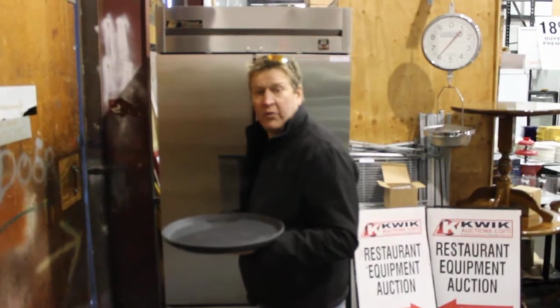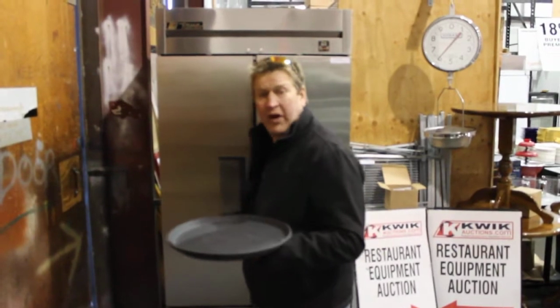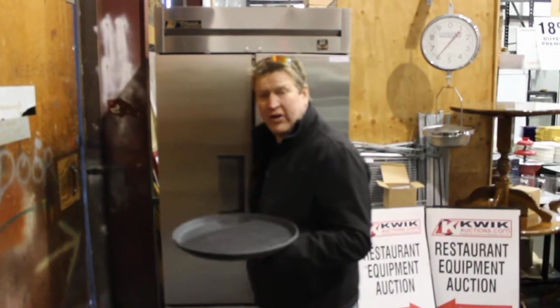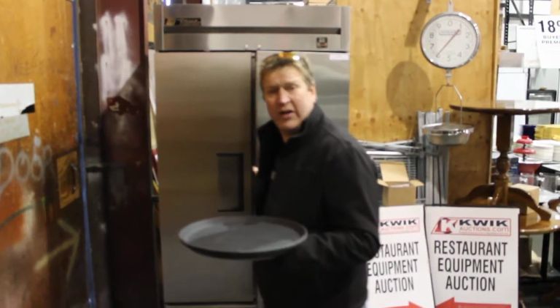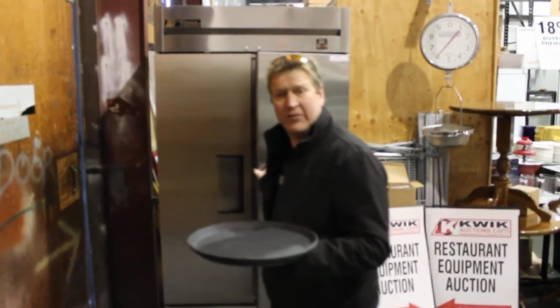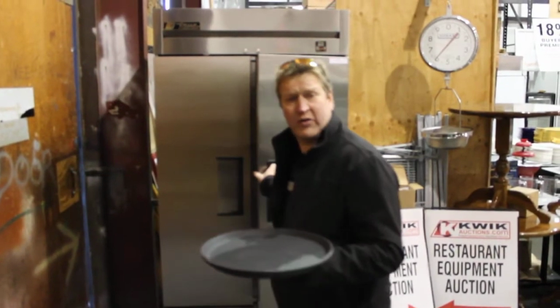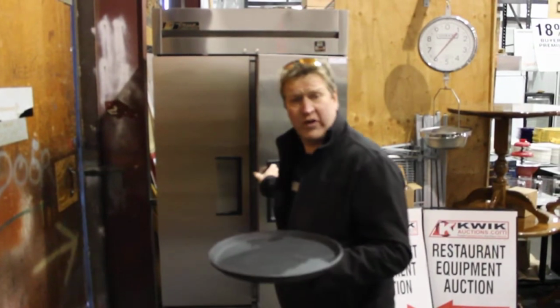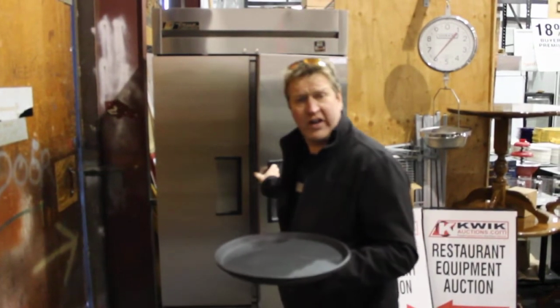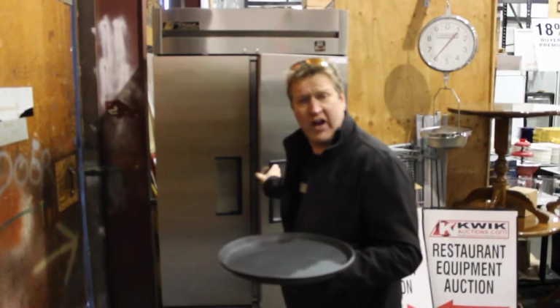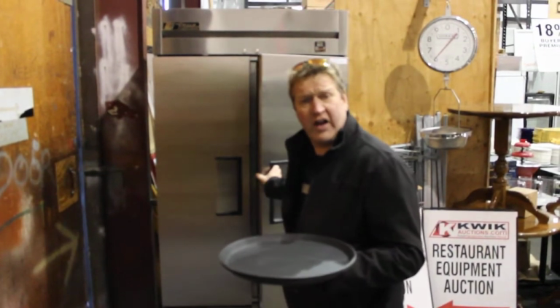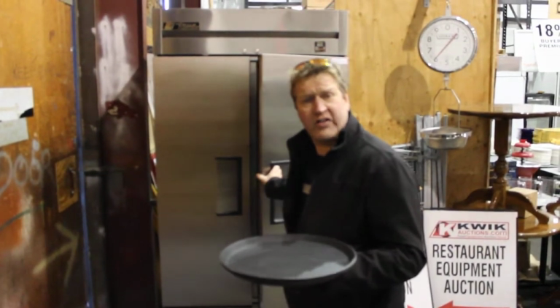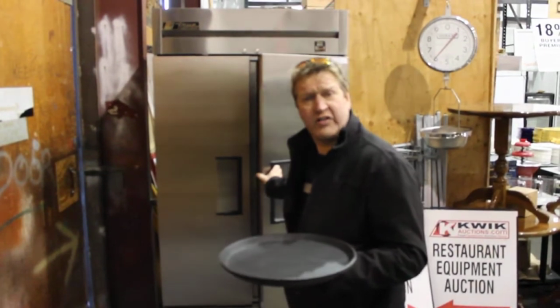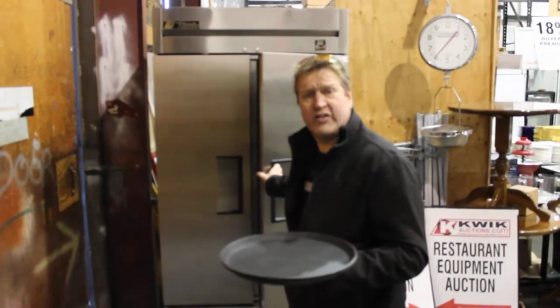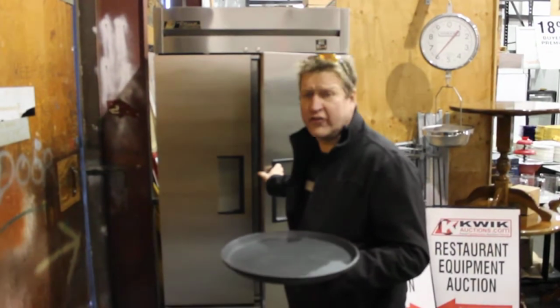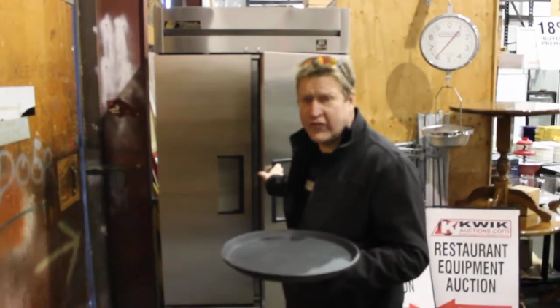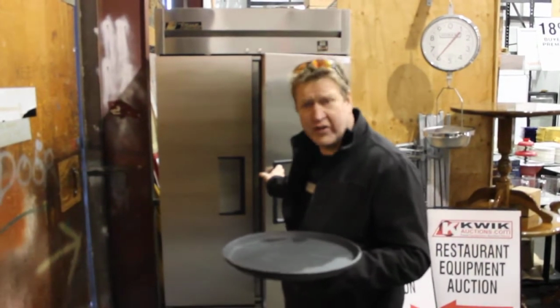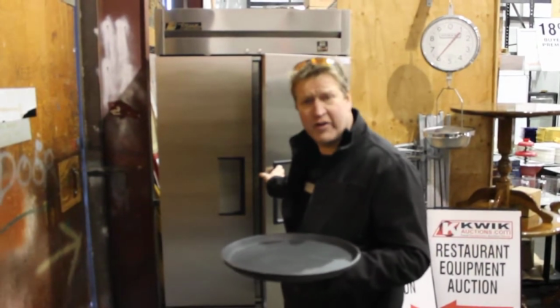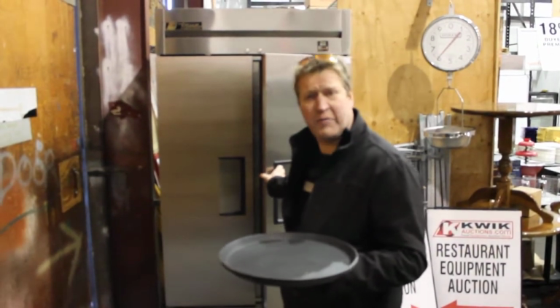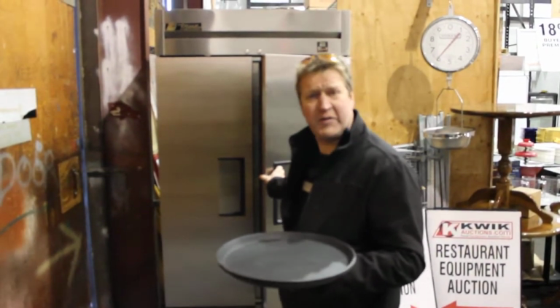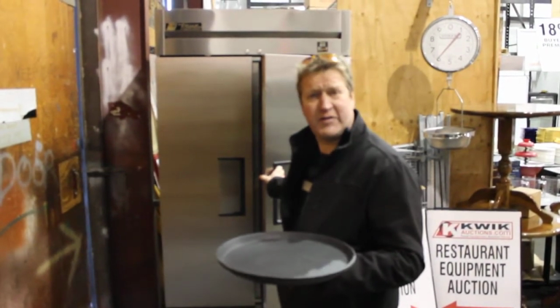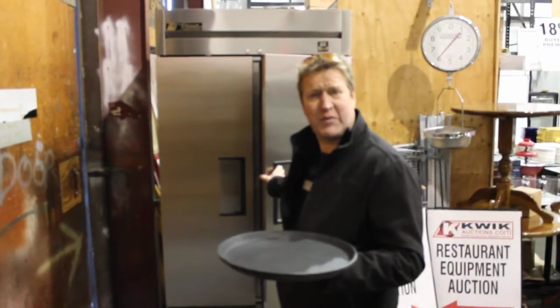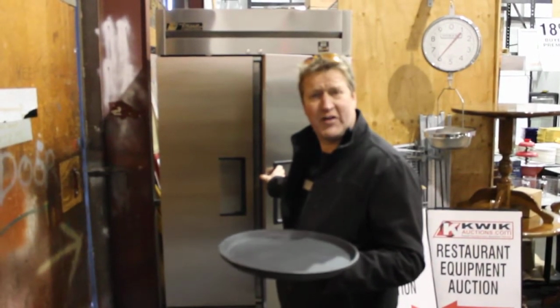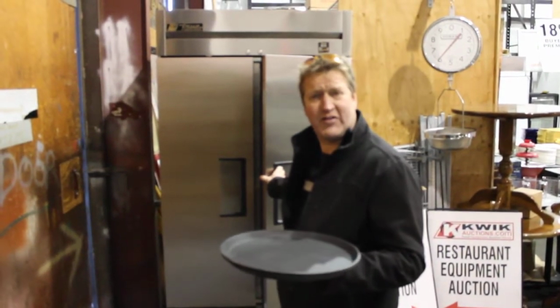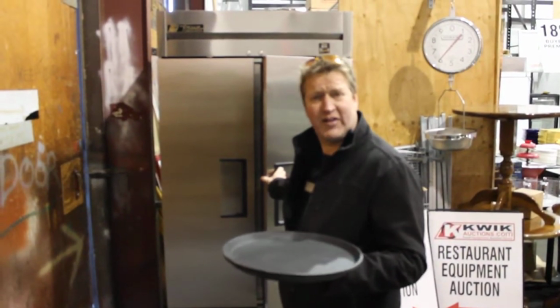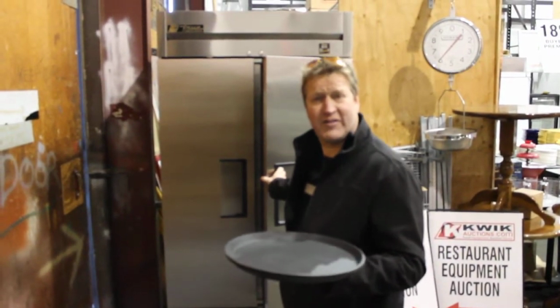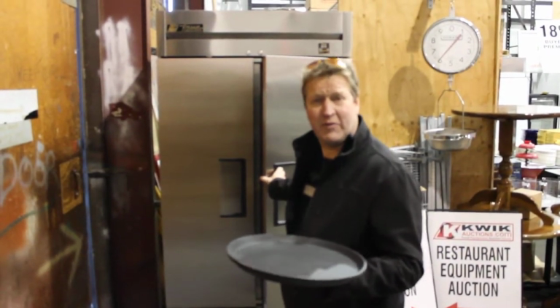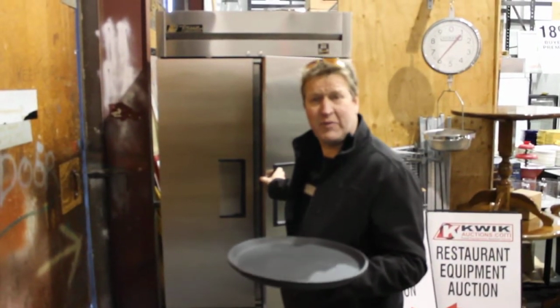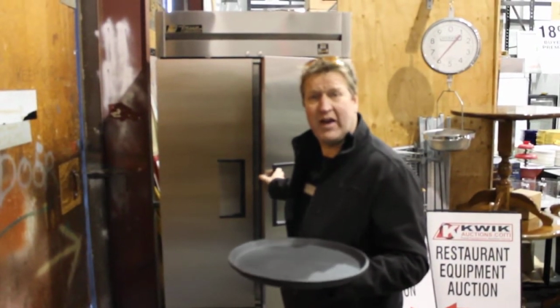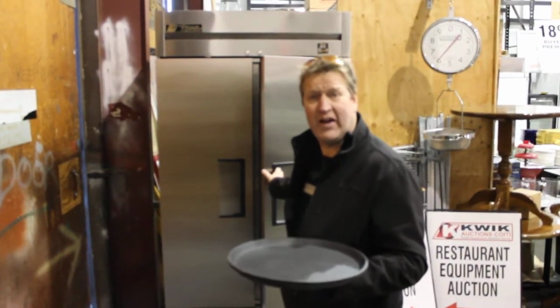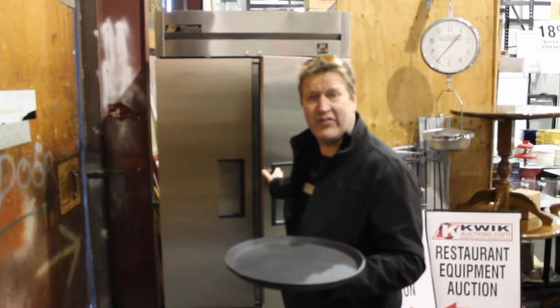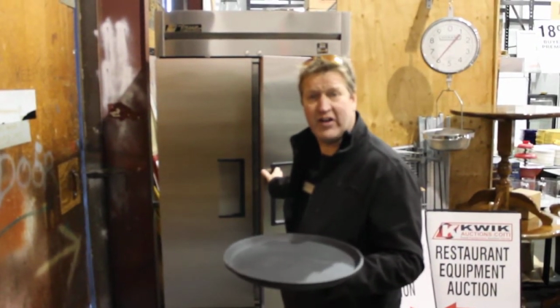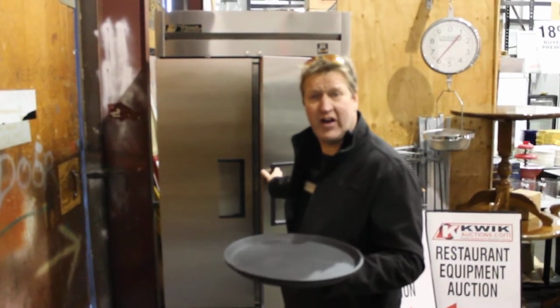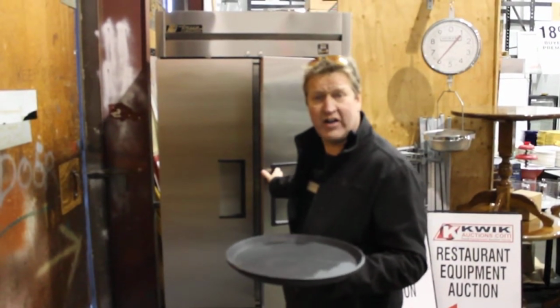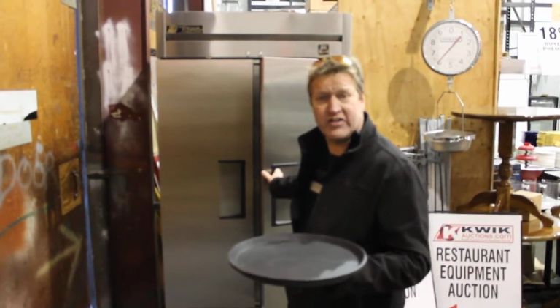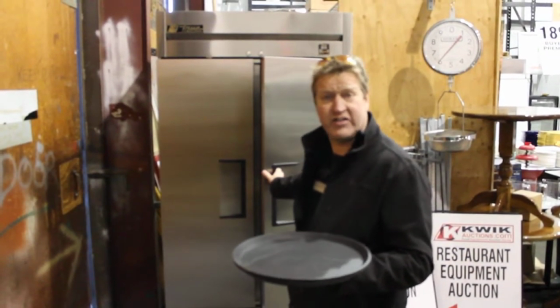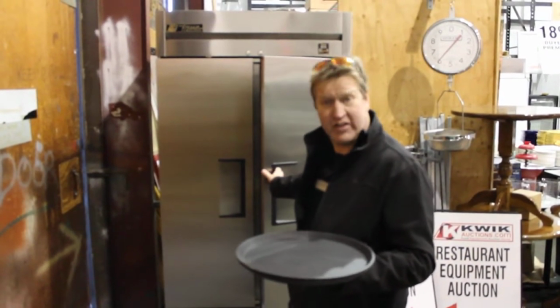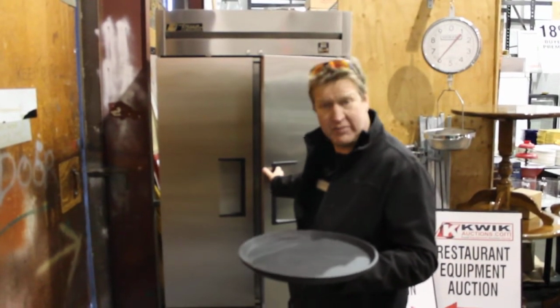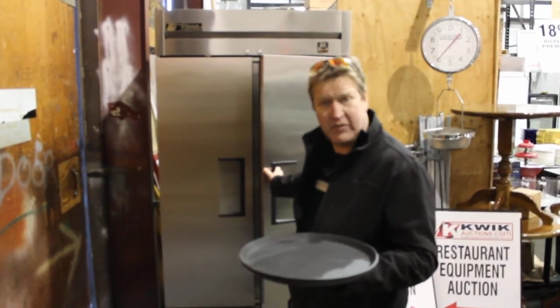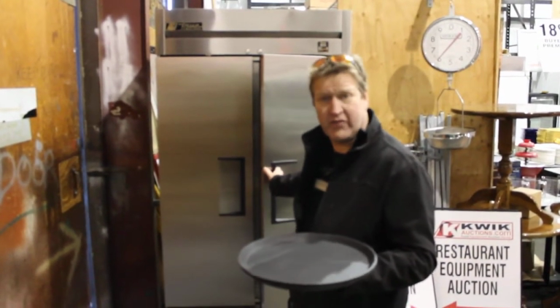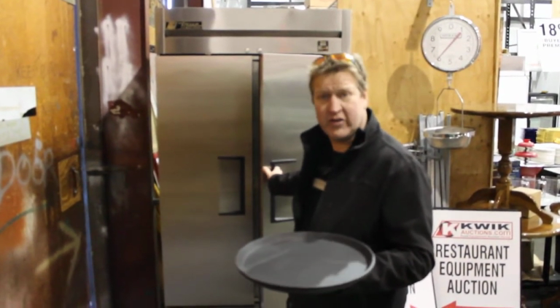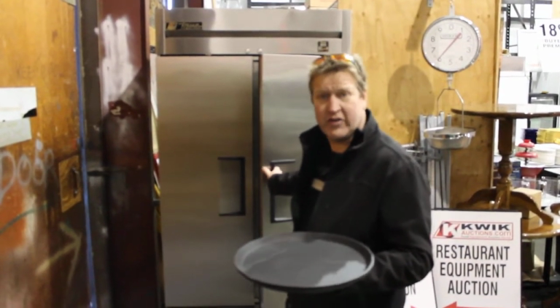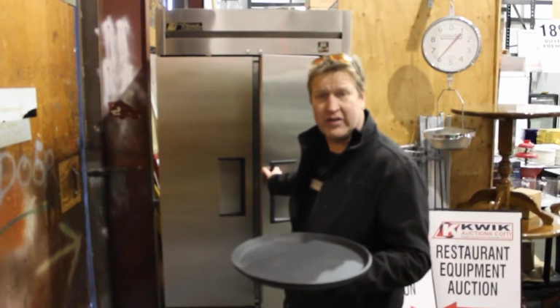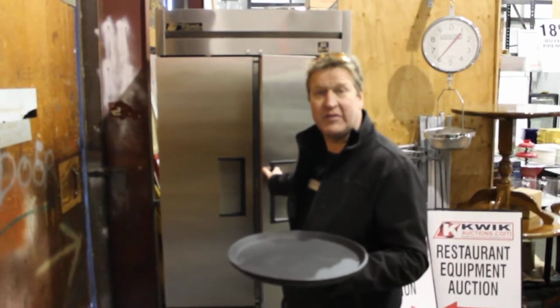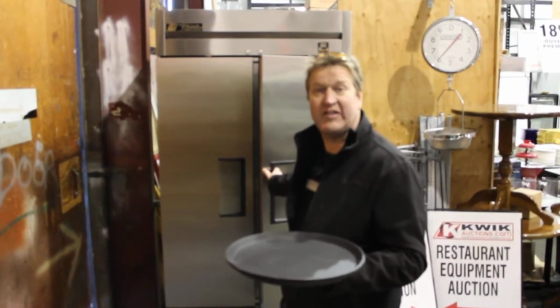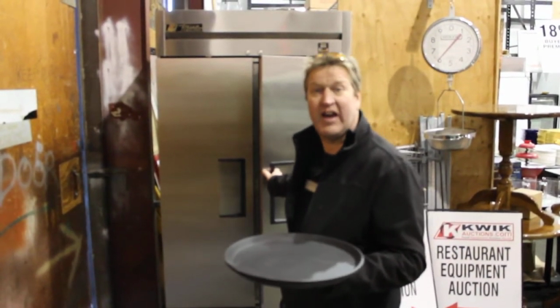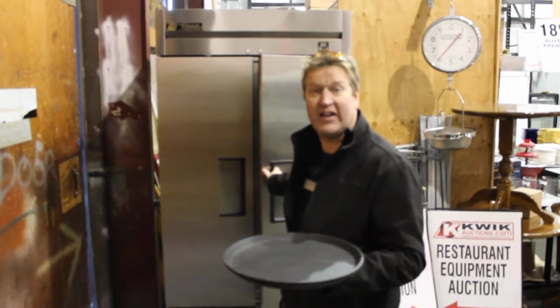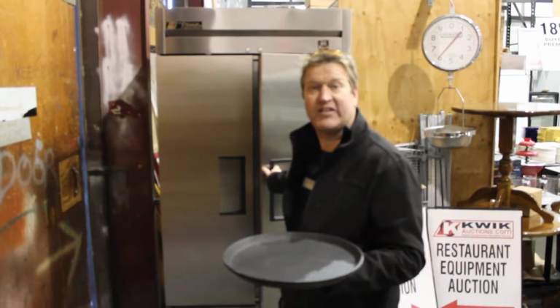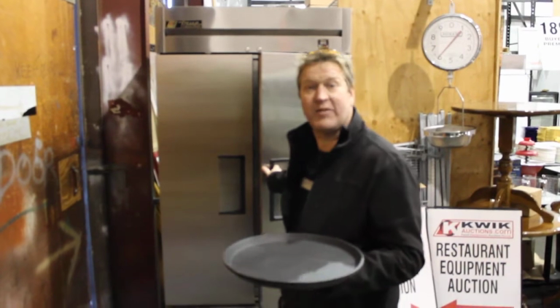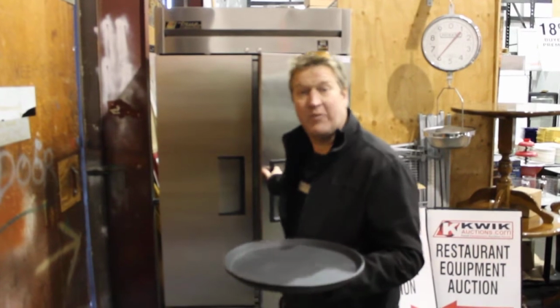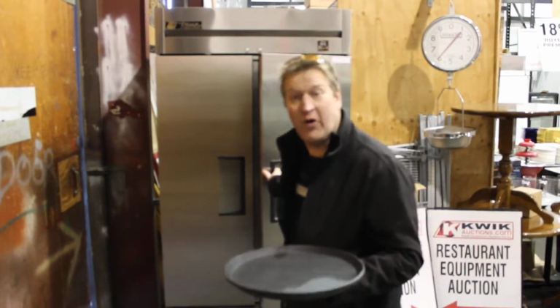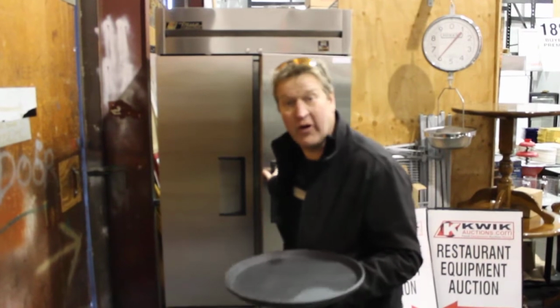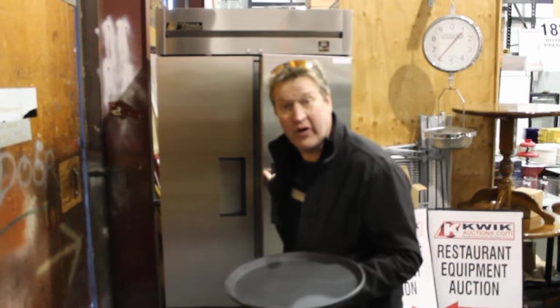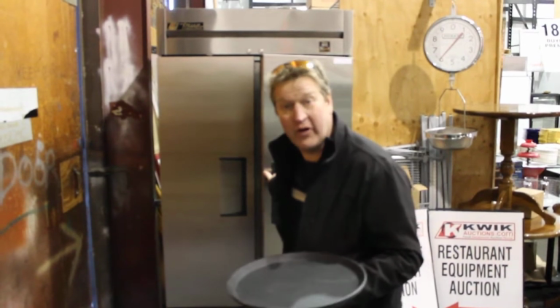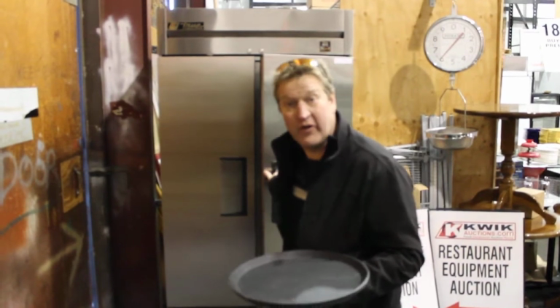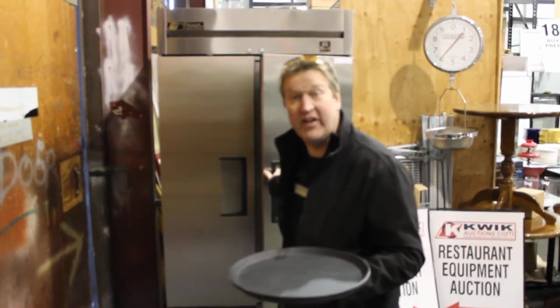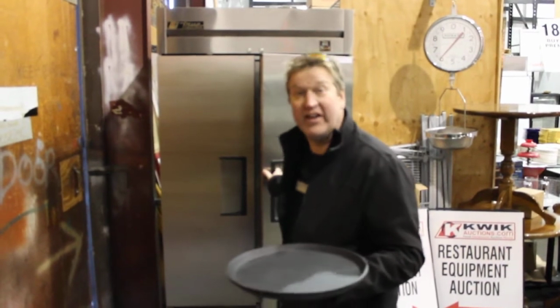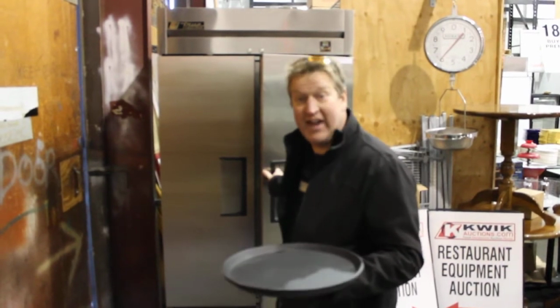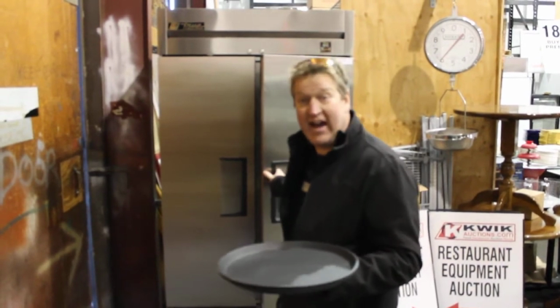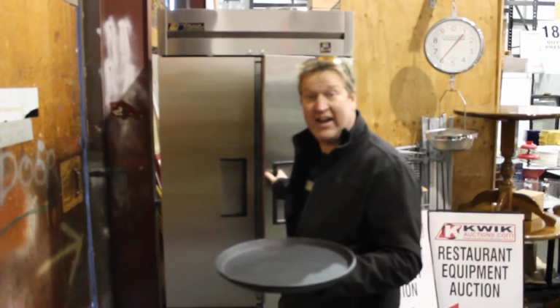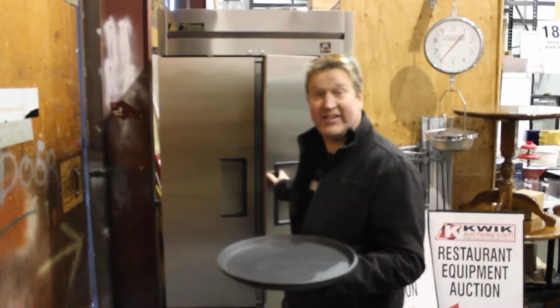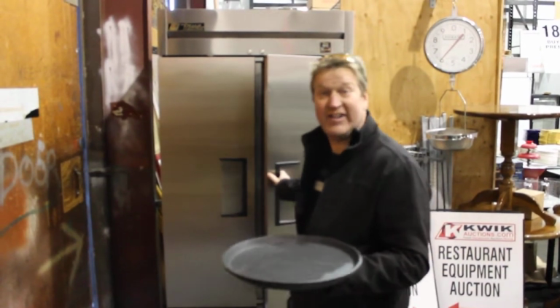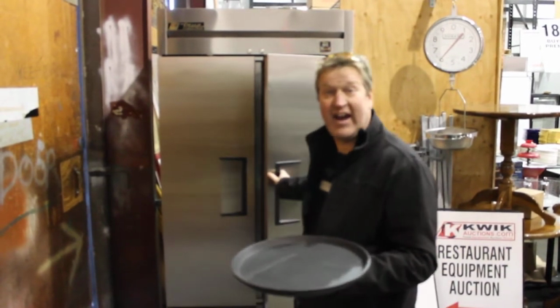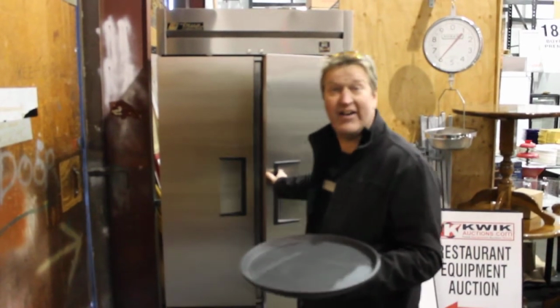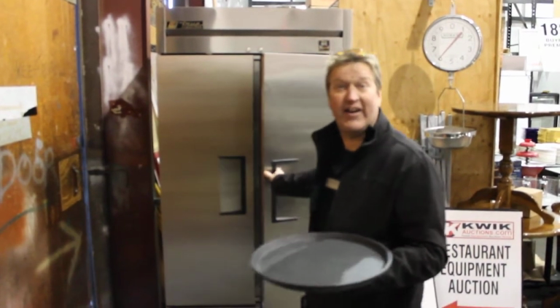Welcome to Quick Auctions, your food equipment specialist. We'll be having an auction just before Christmas — tomorrow, Saturday.